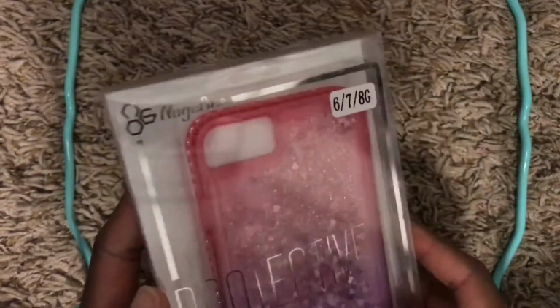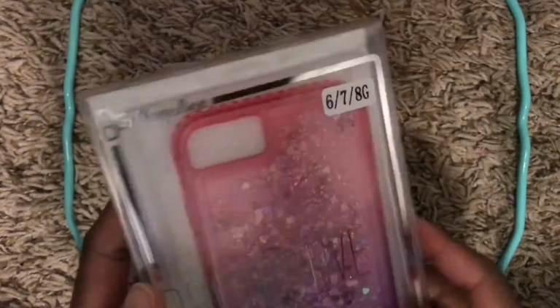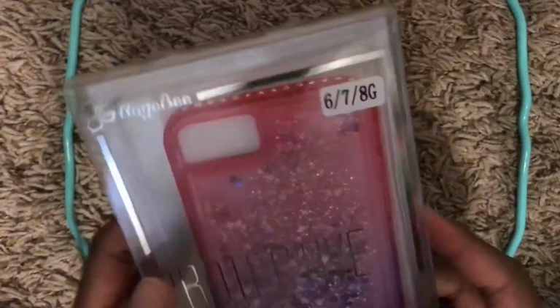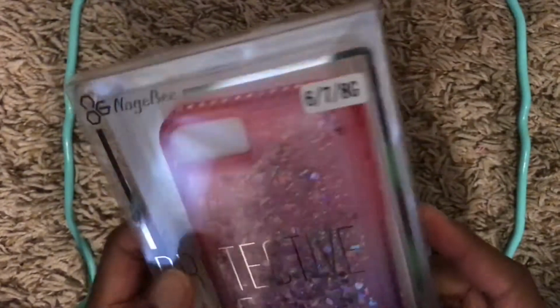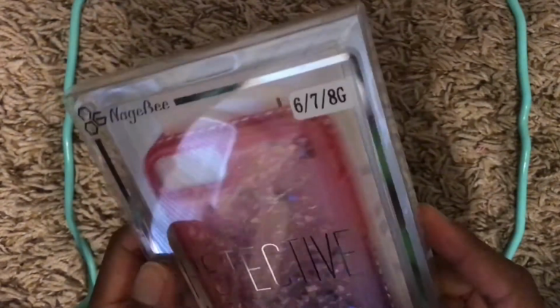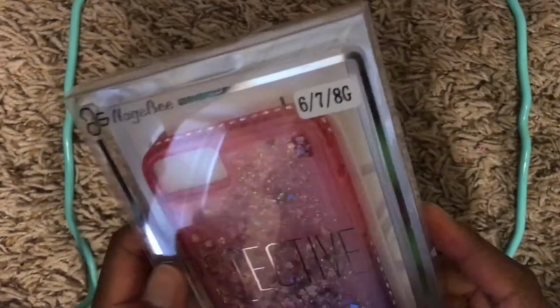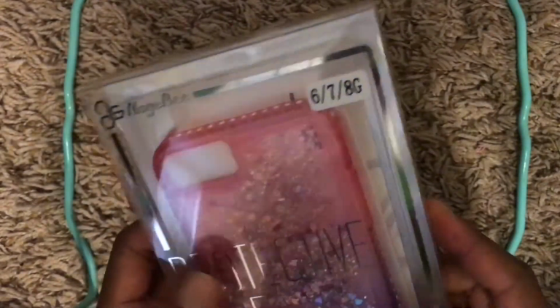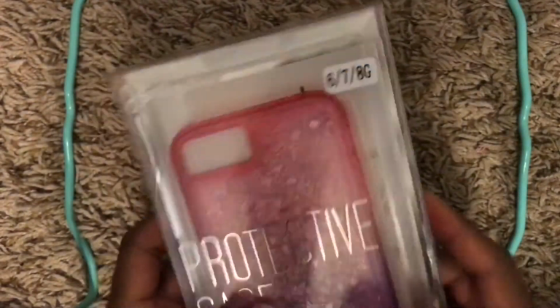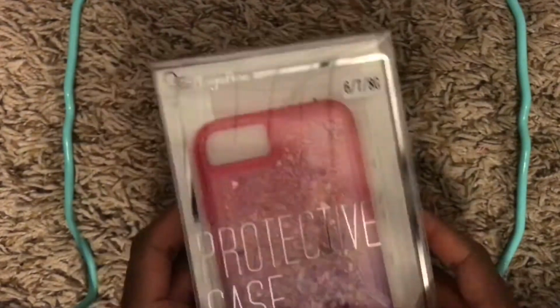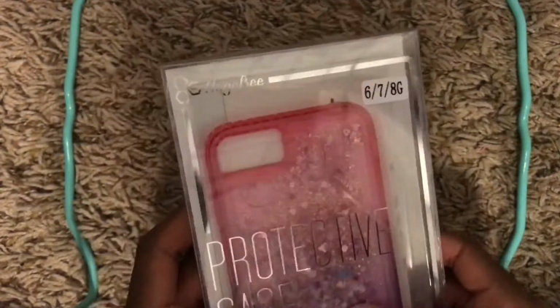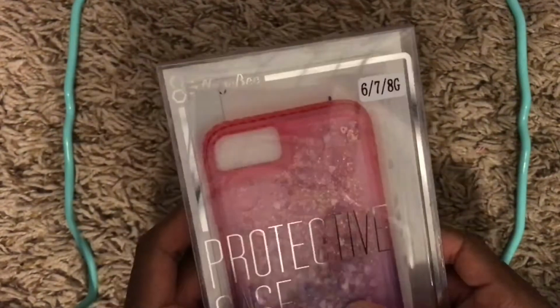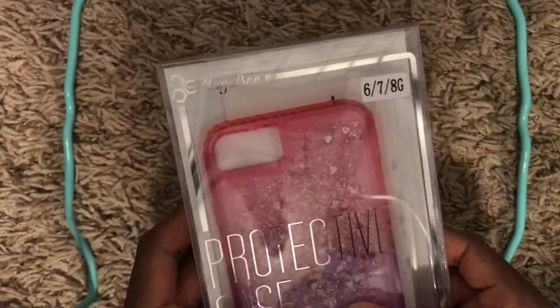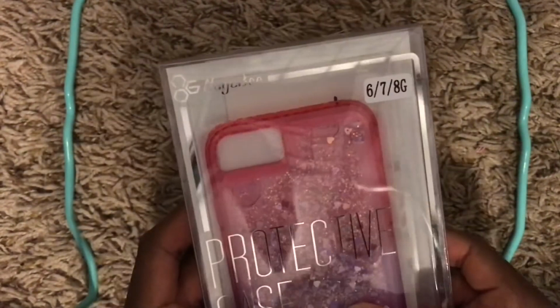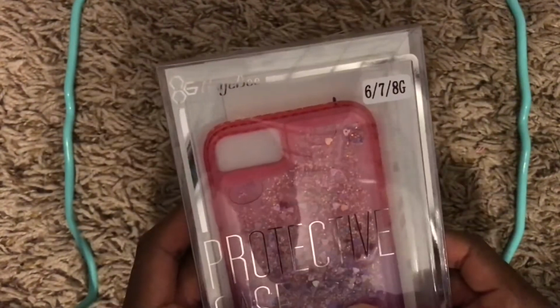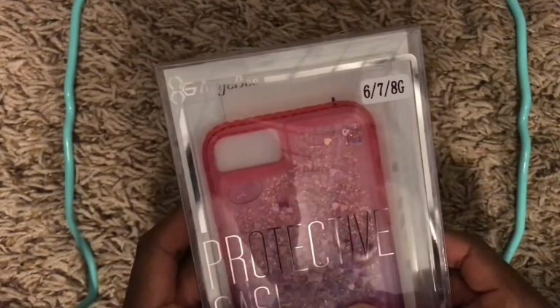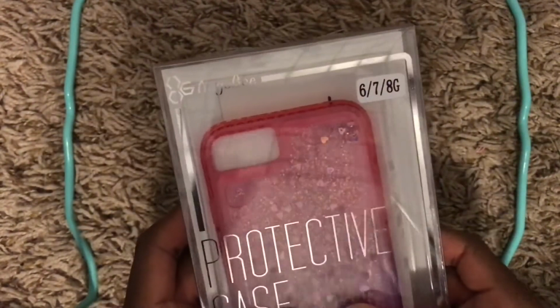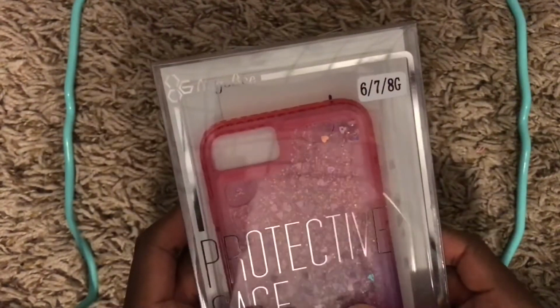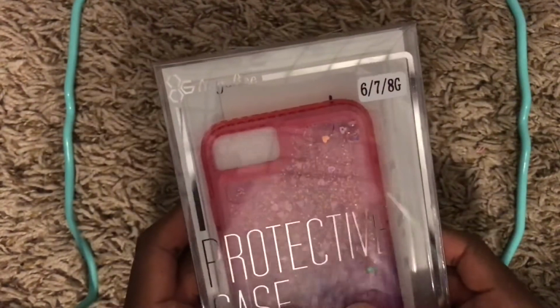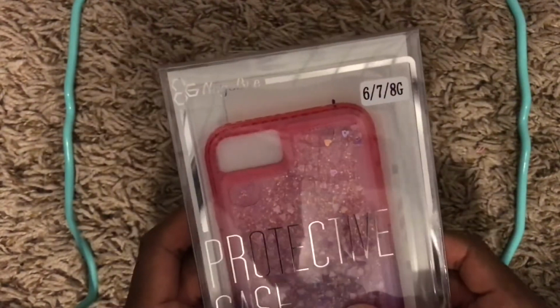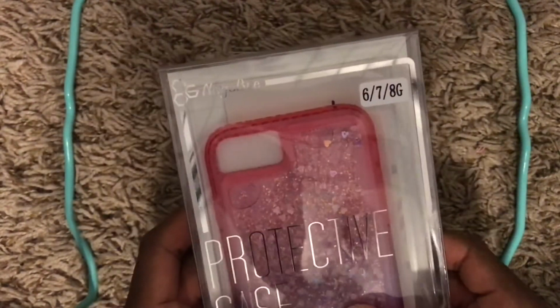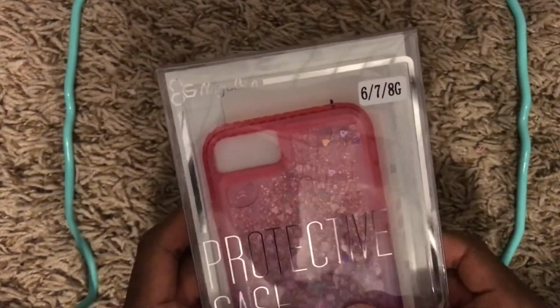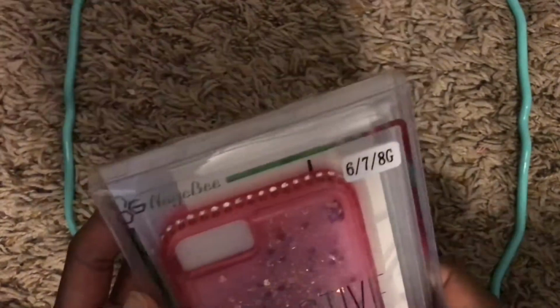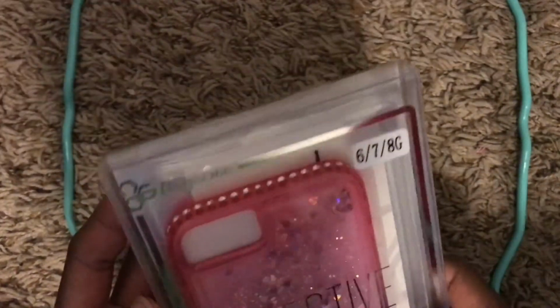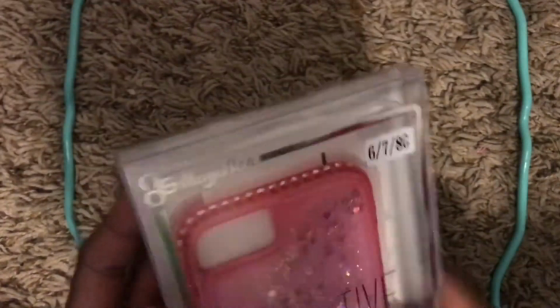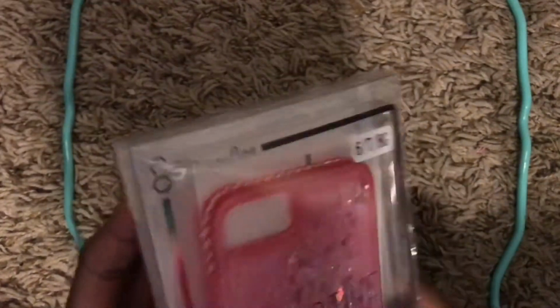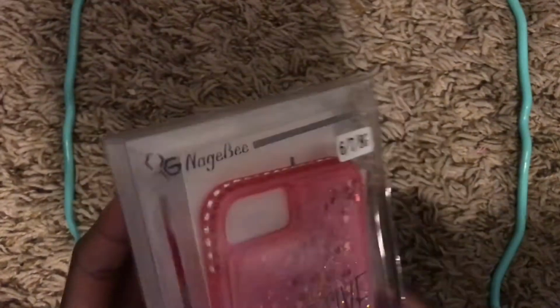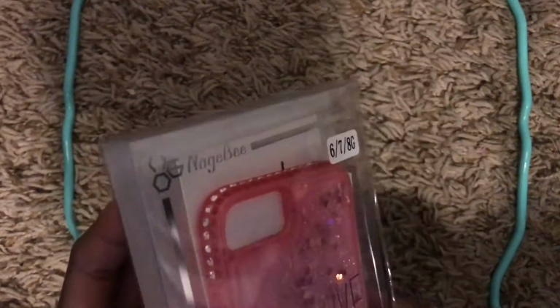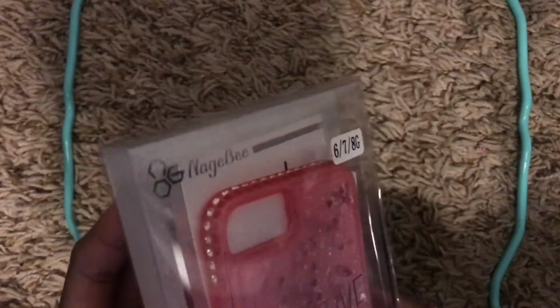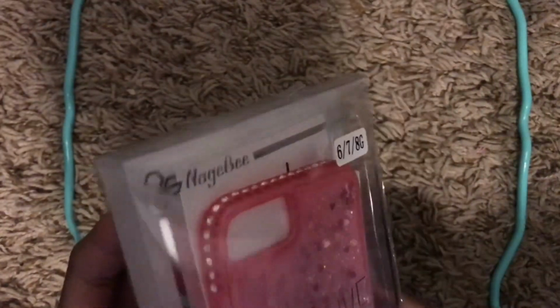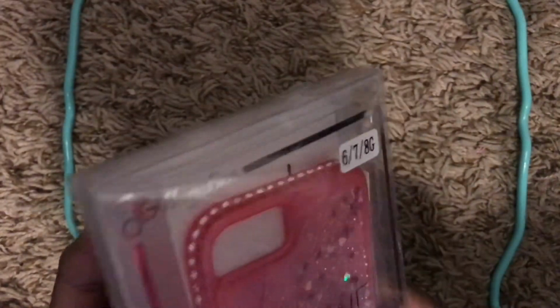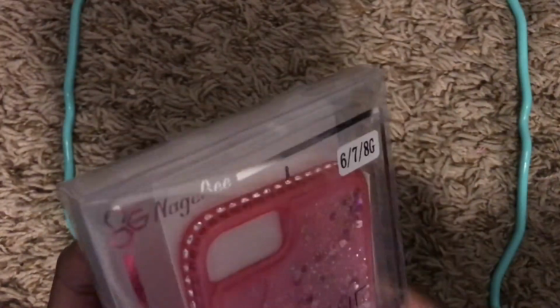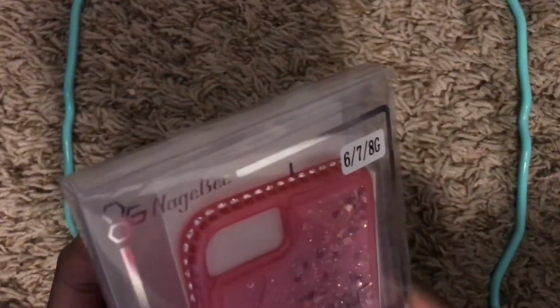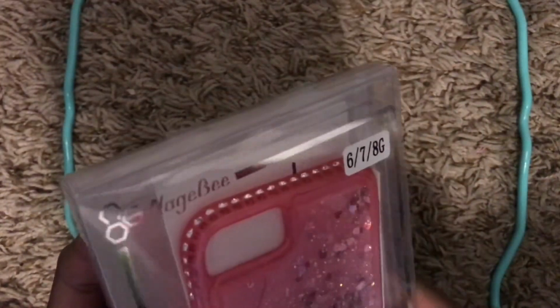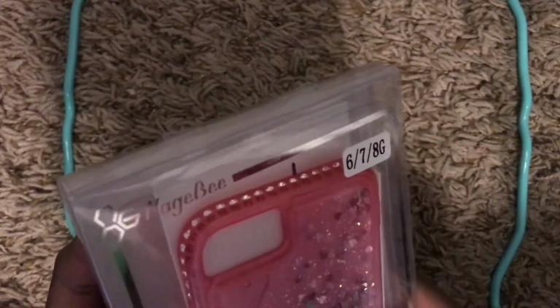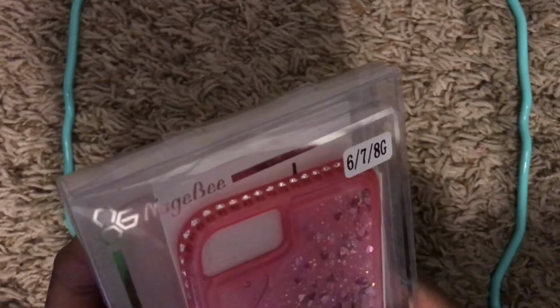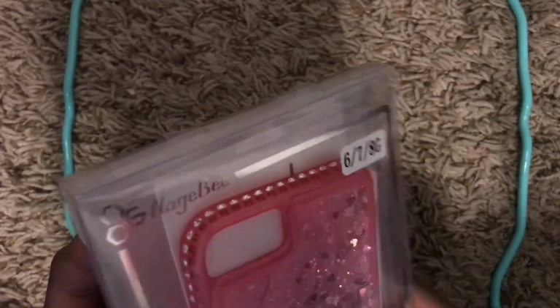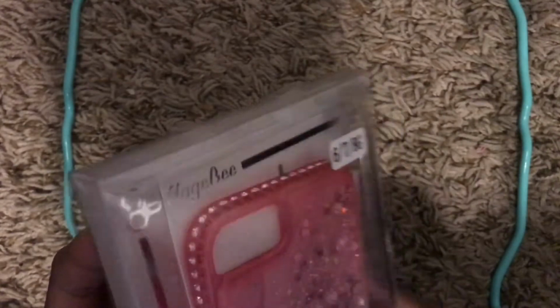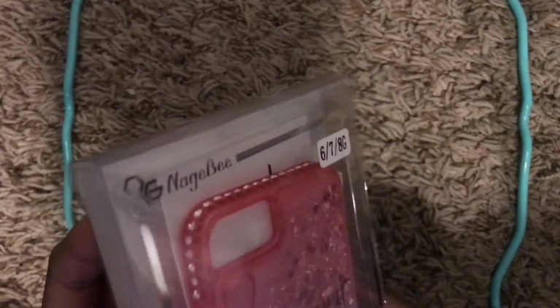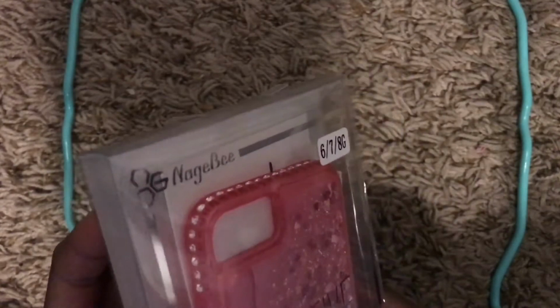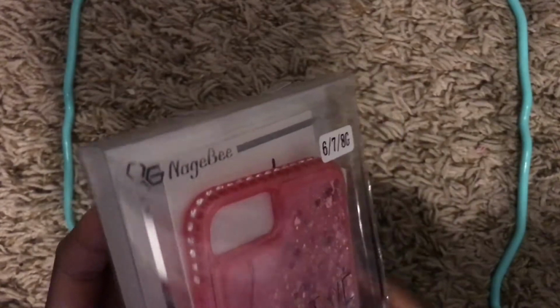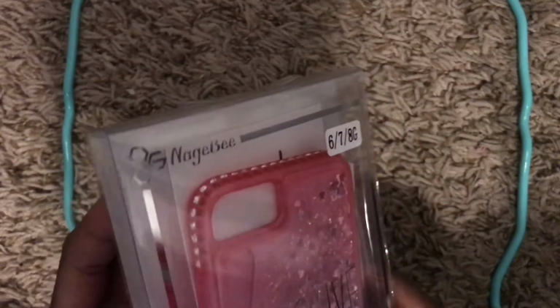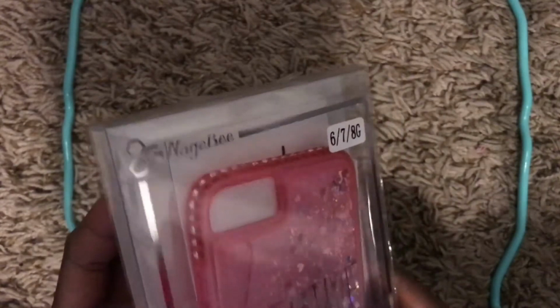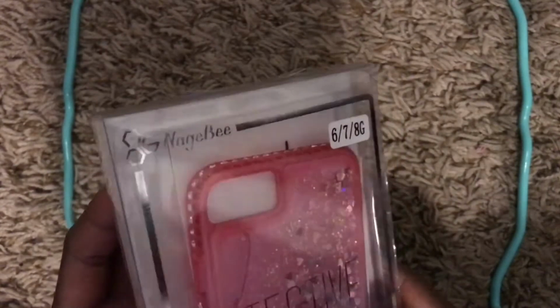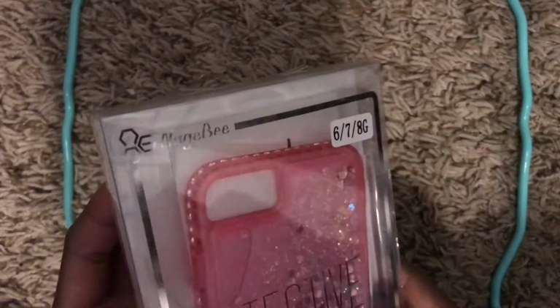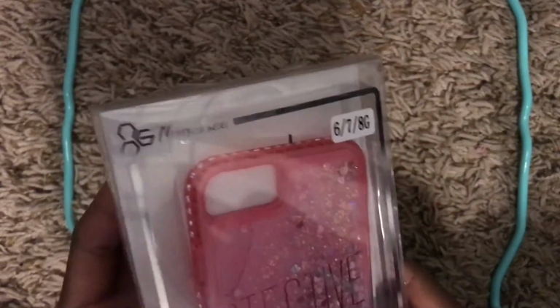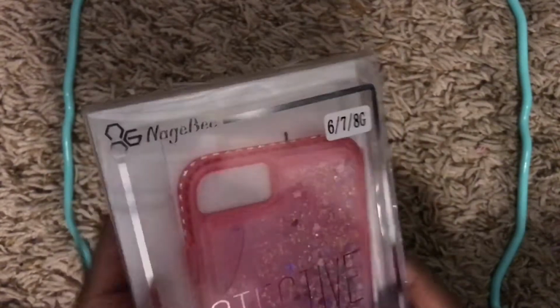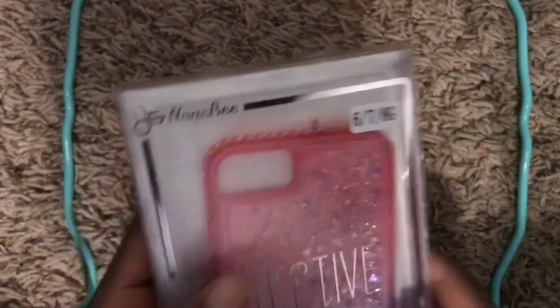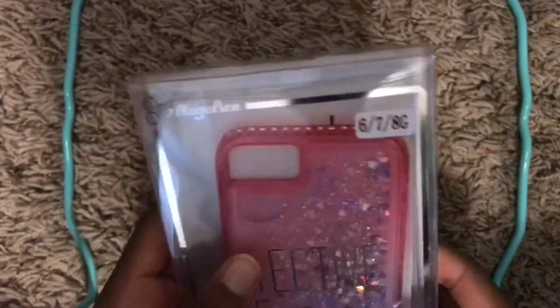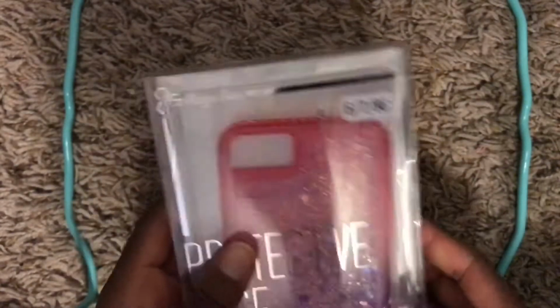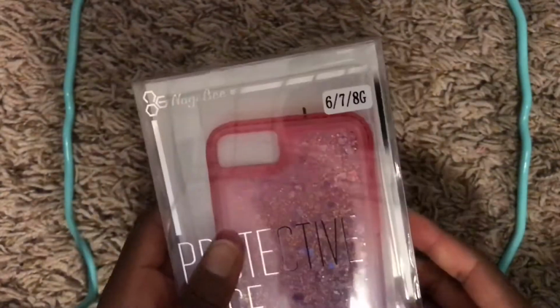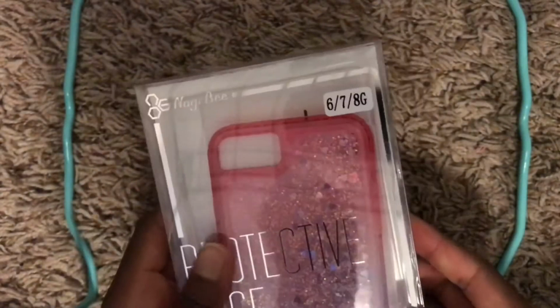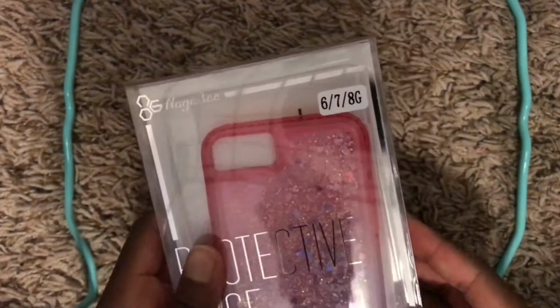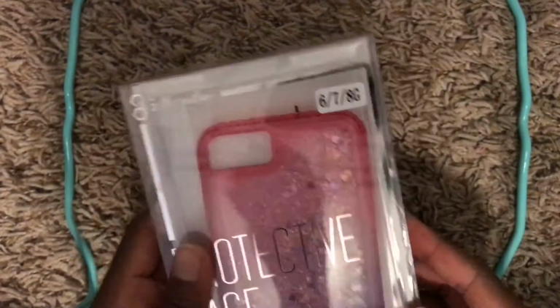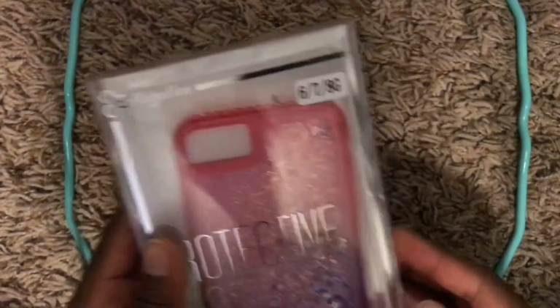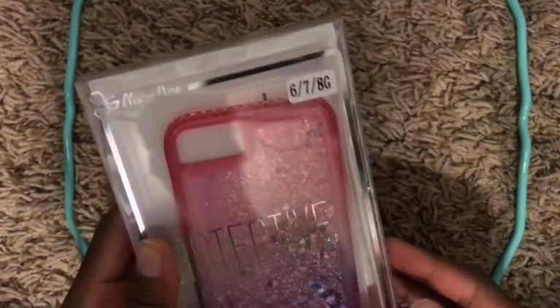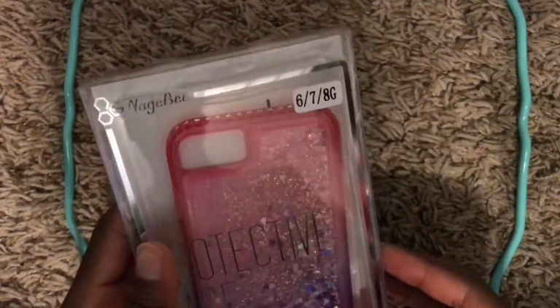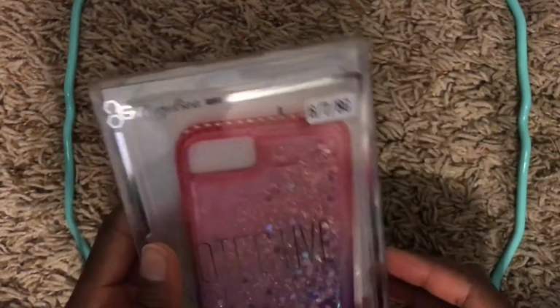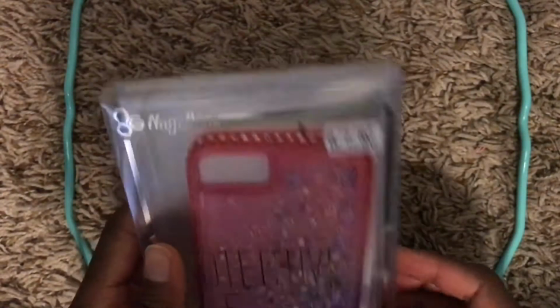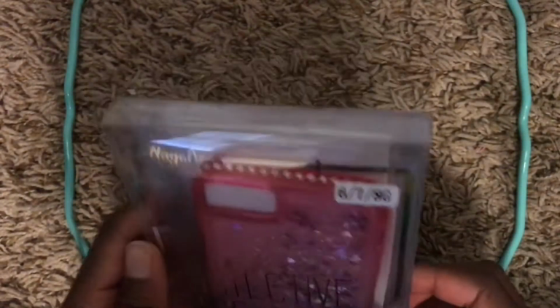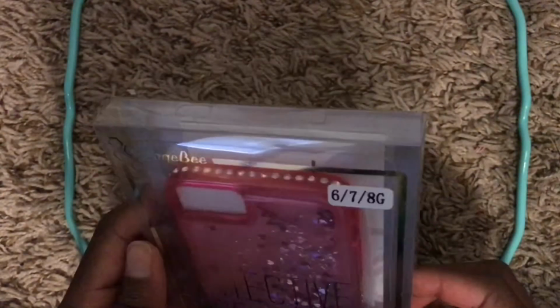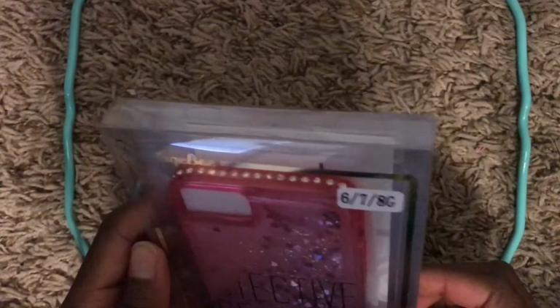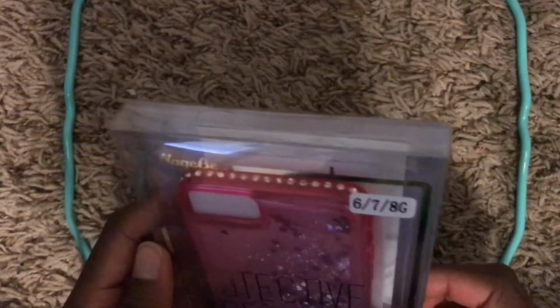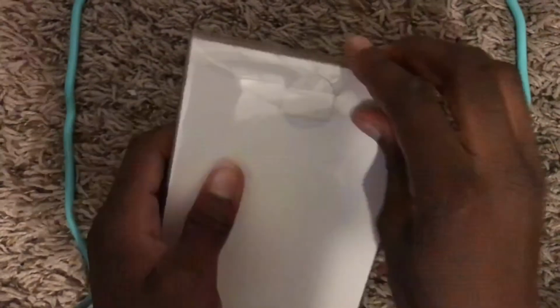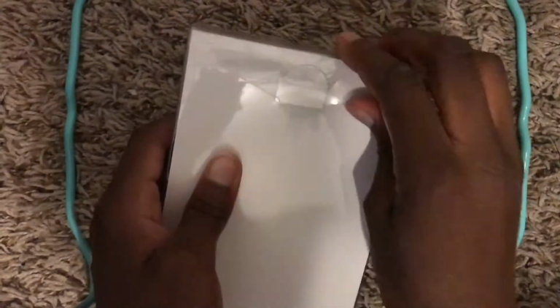This isn't what I expected. Yeah, I didn't expect it to have the liquid. Oh well. Picture.